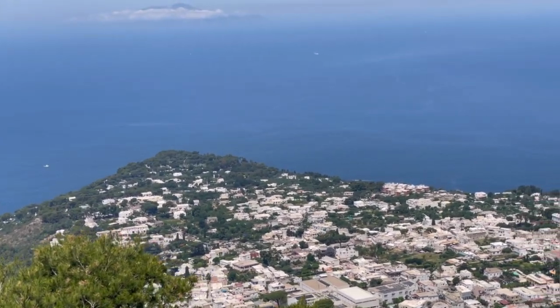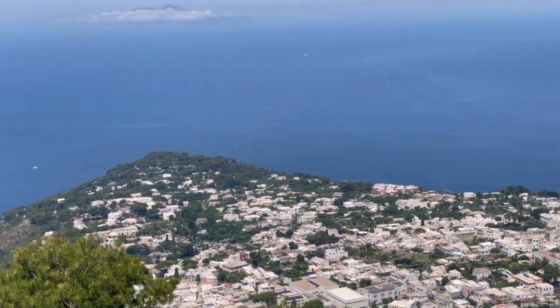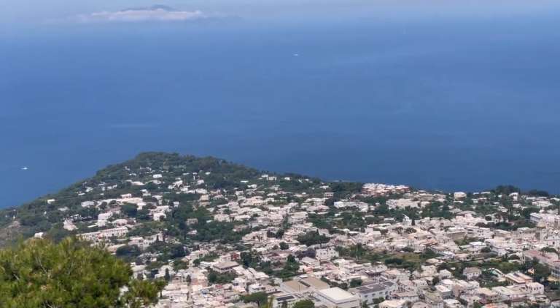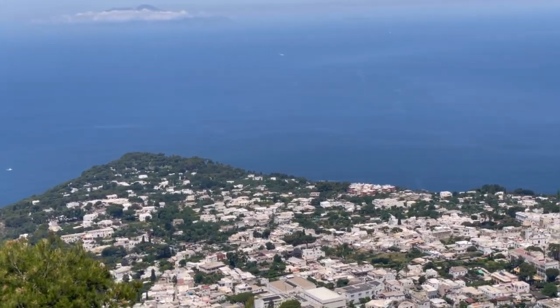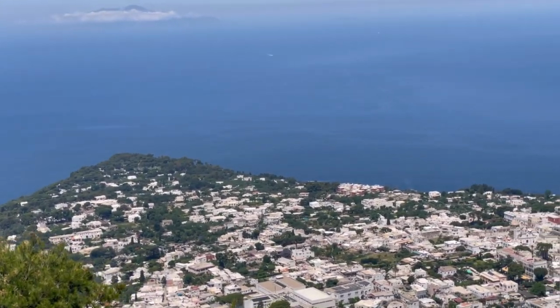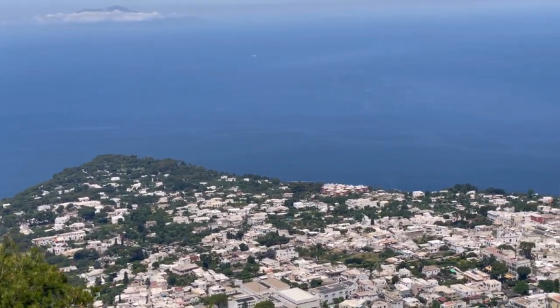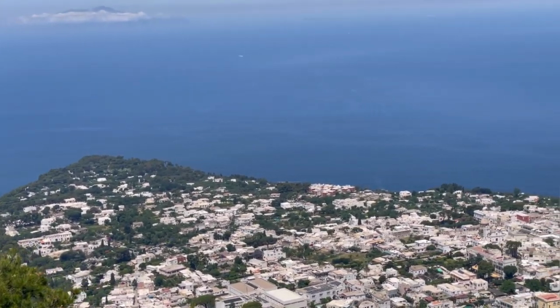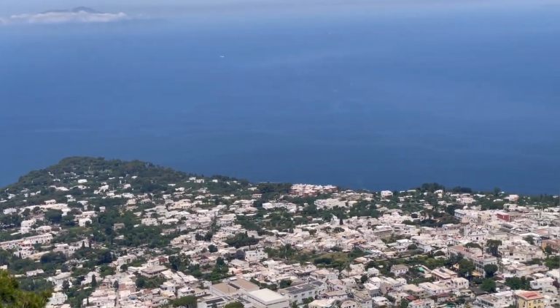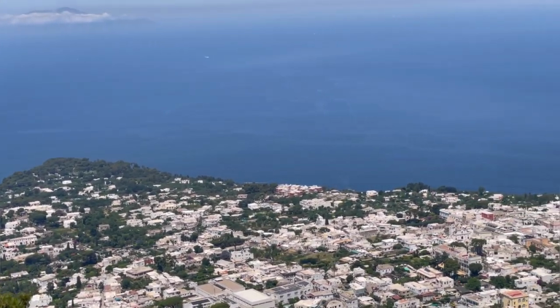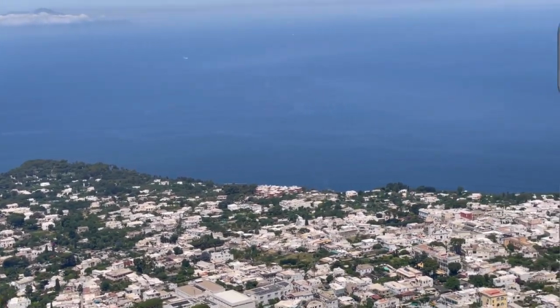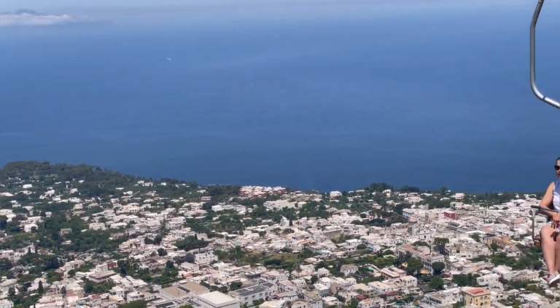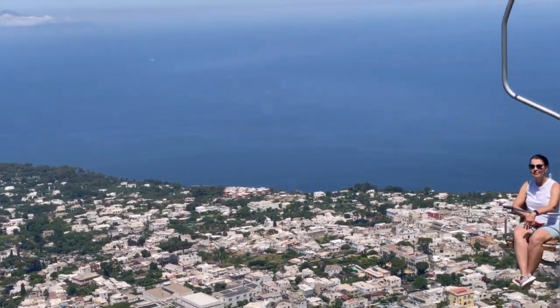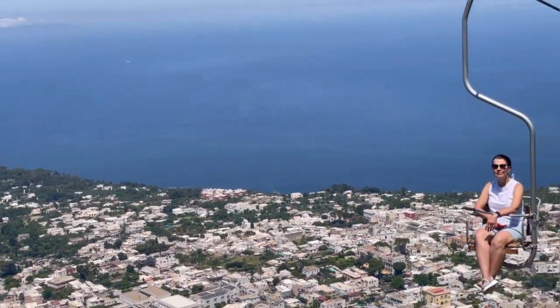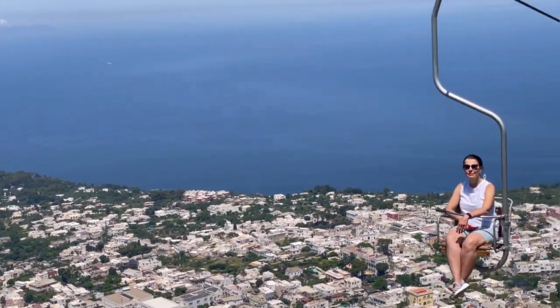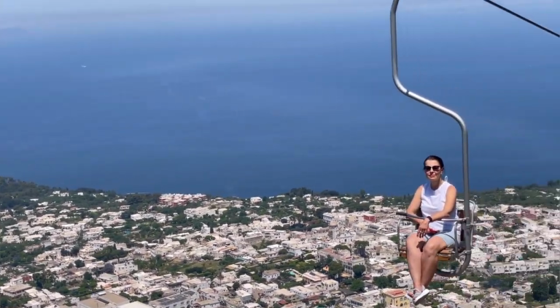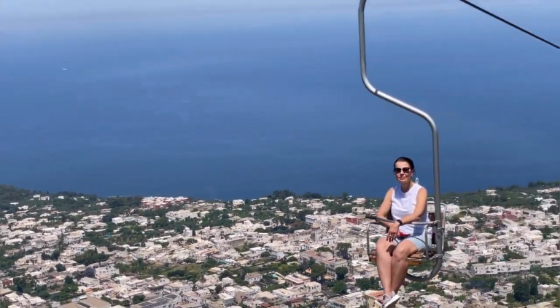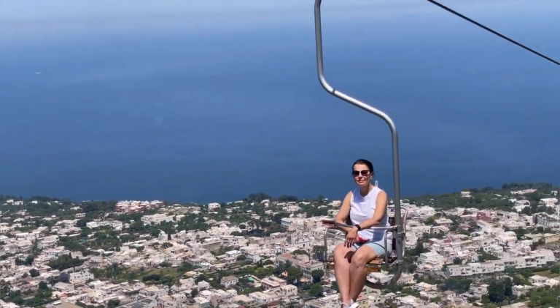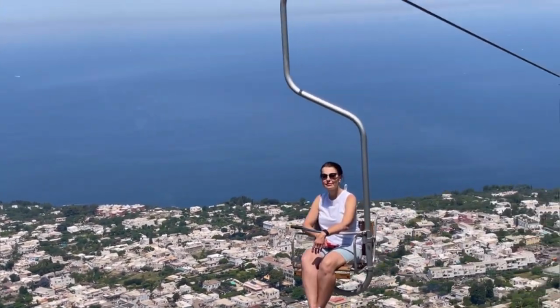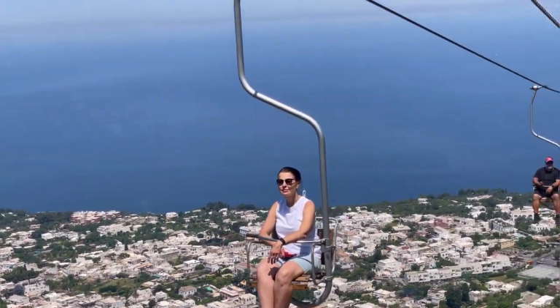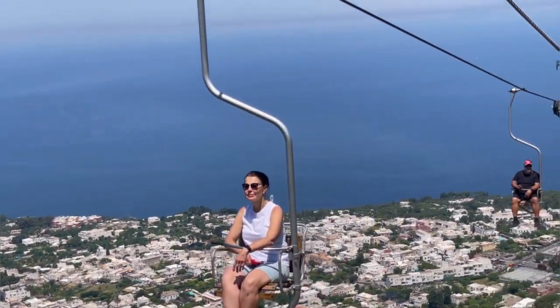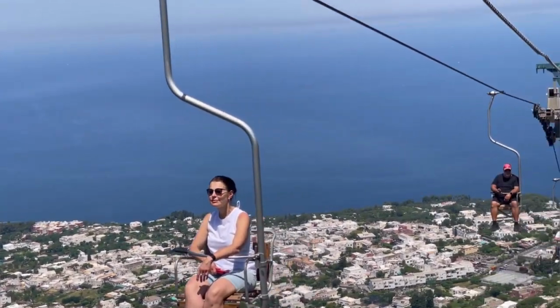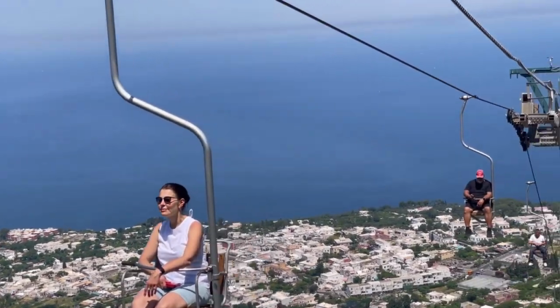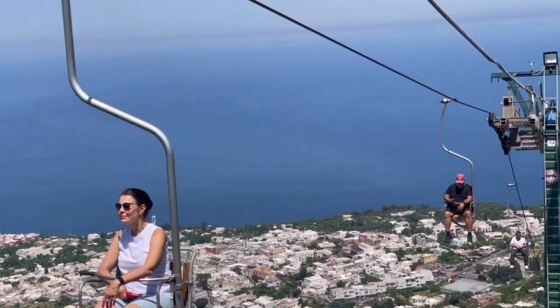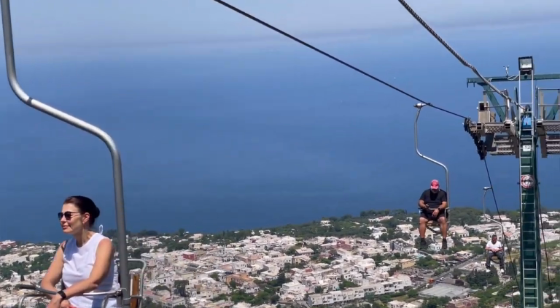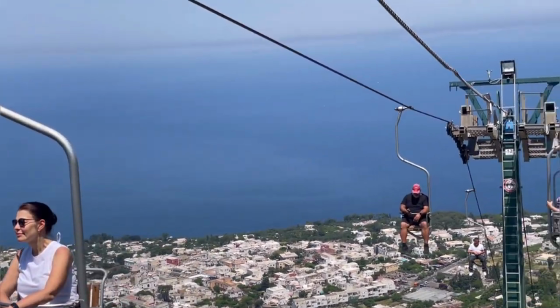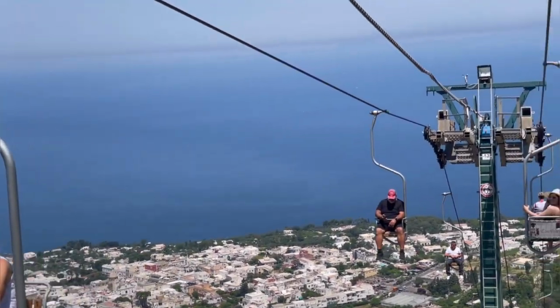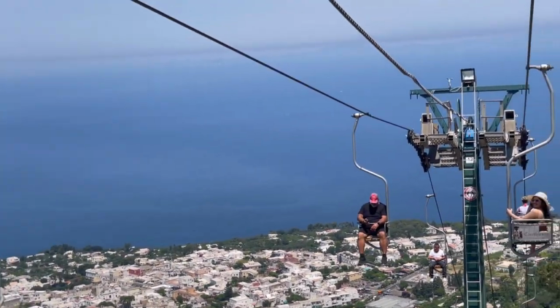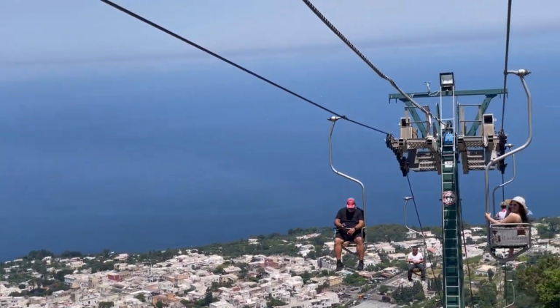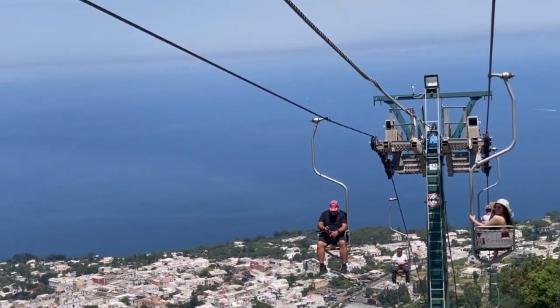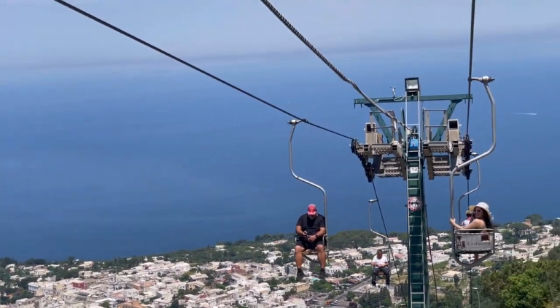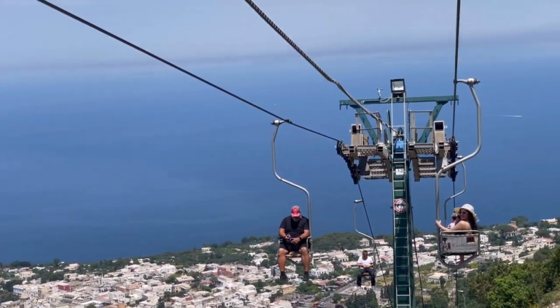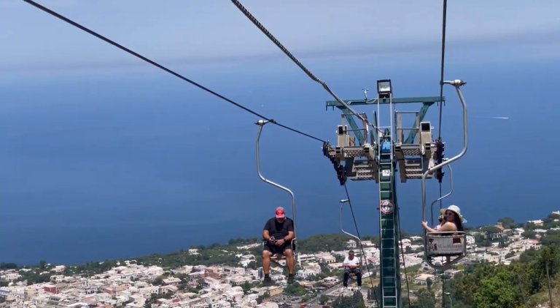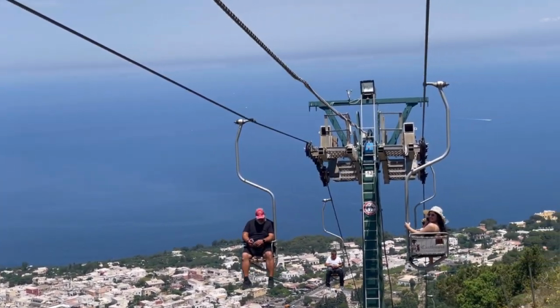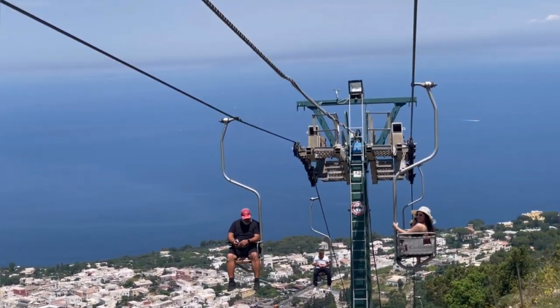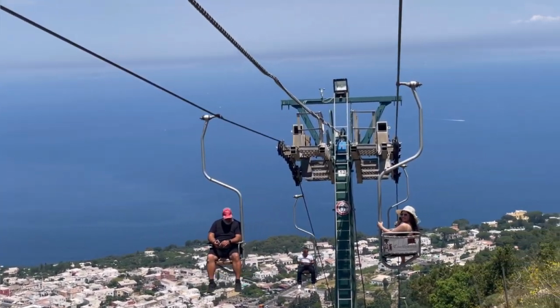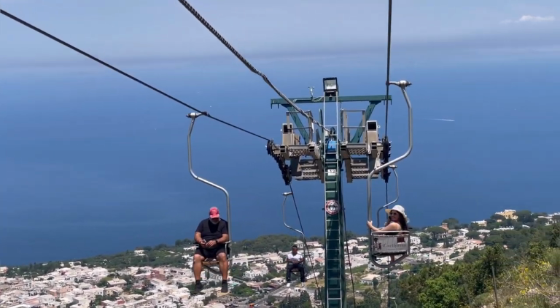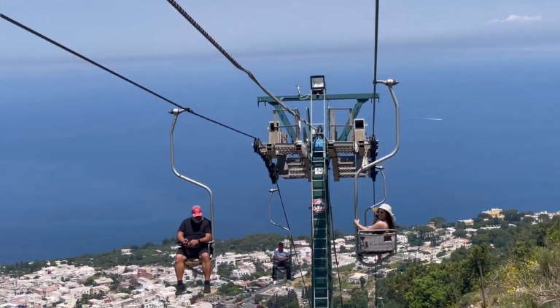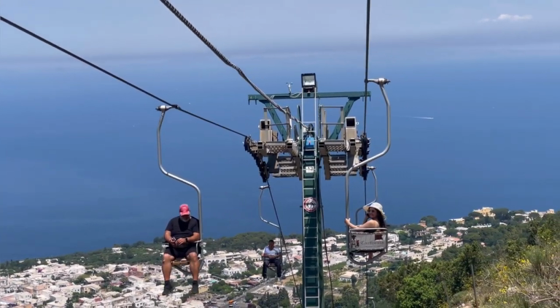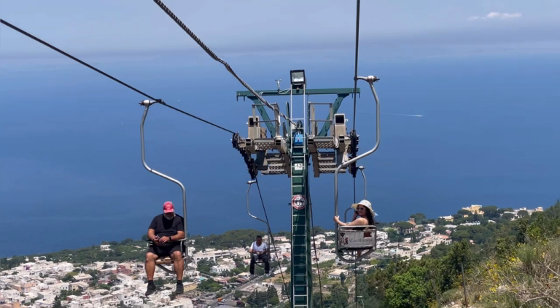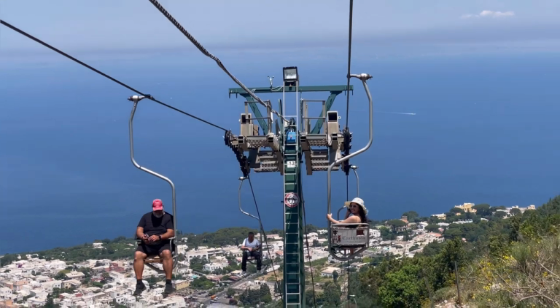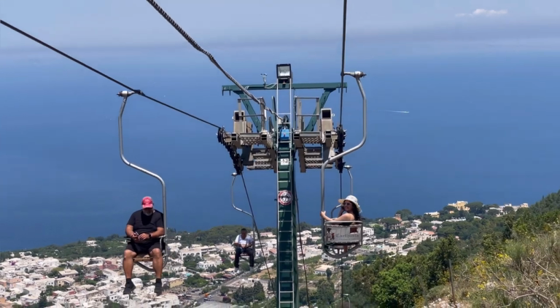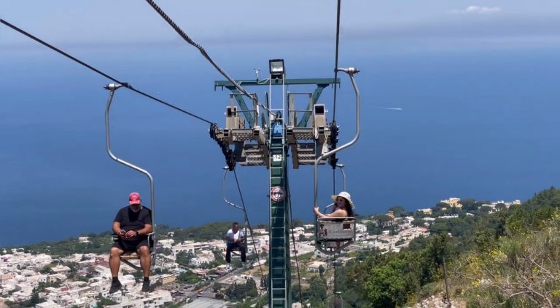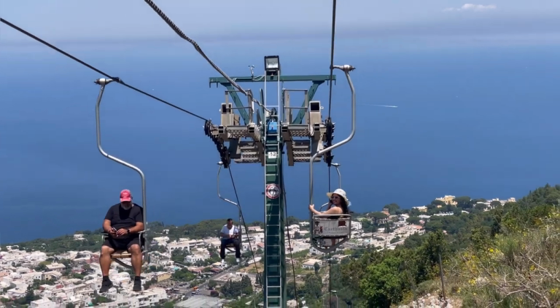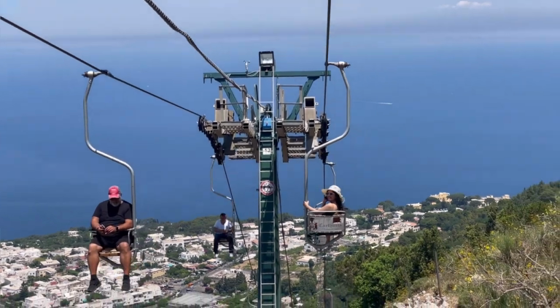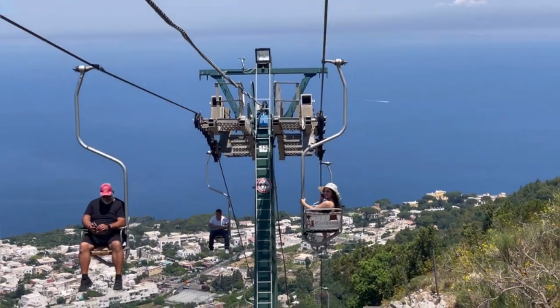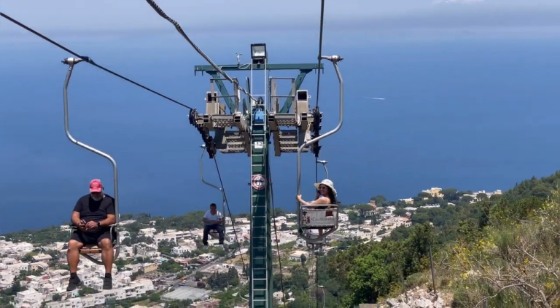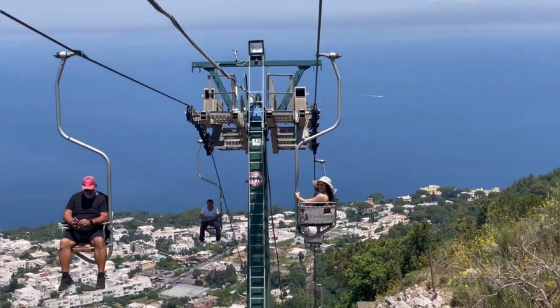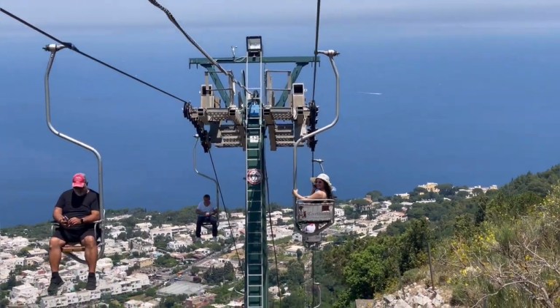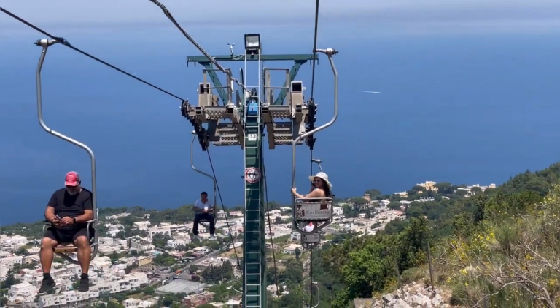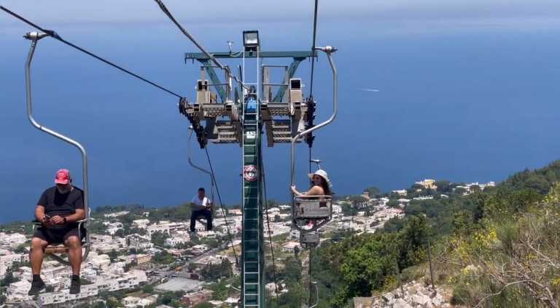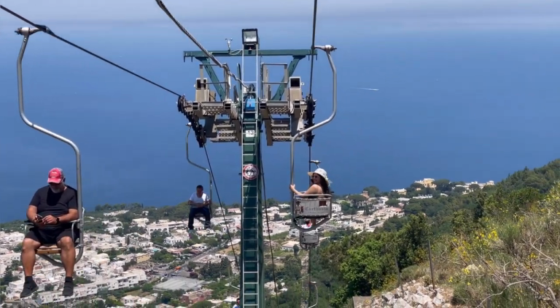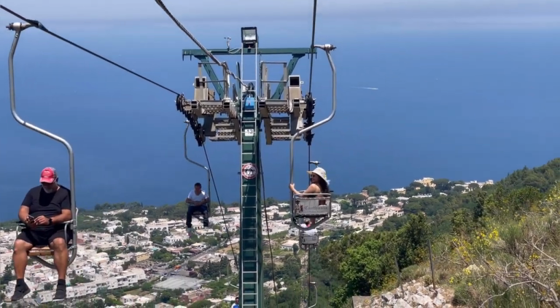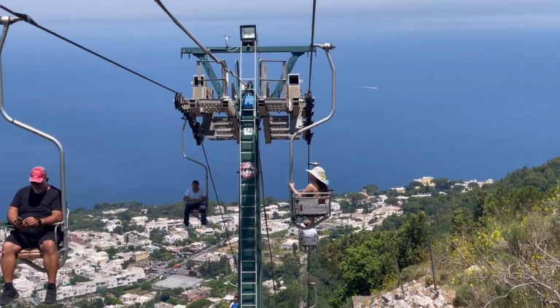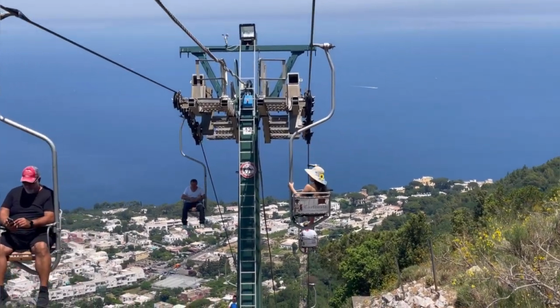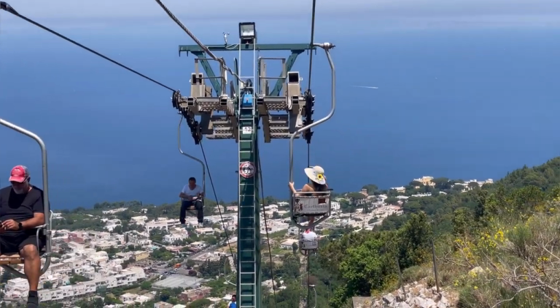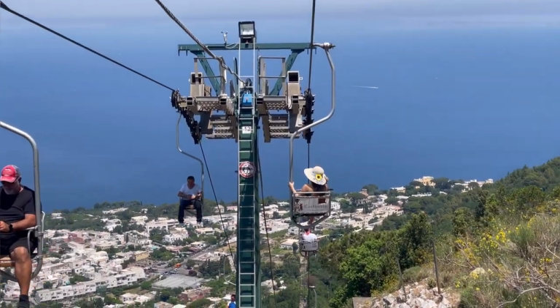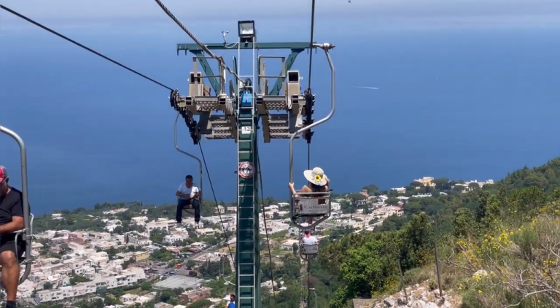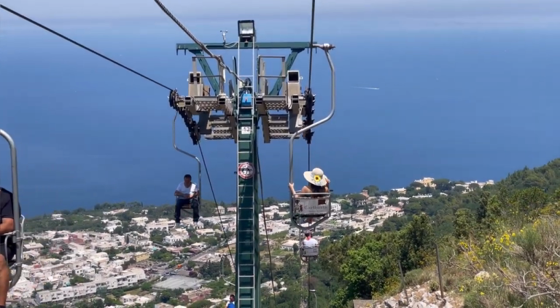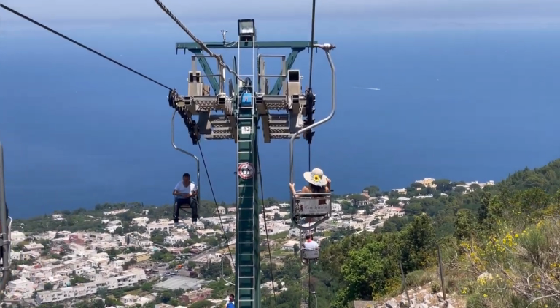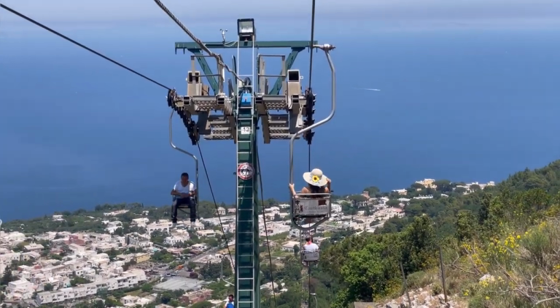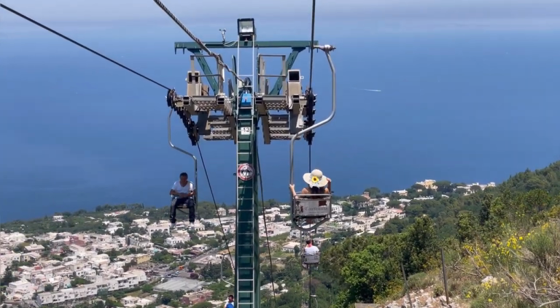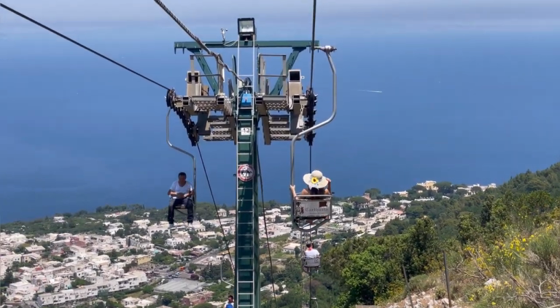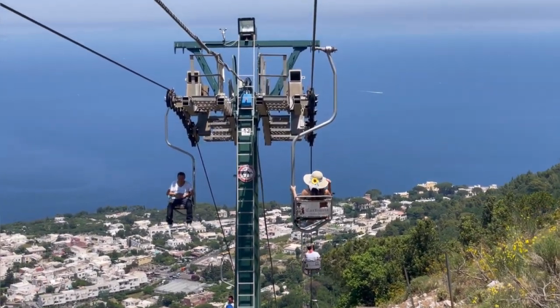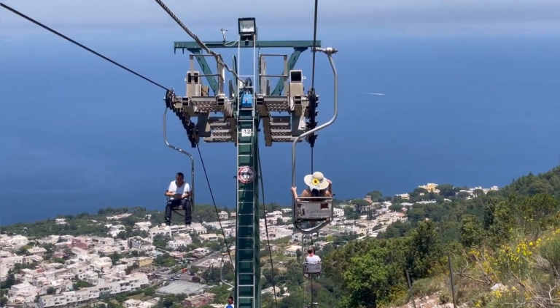After that, we had a delicious lunch and then headed back to the port for some beach time and shopping.